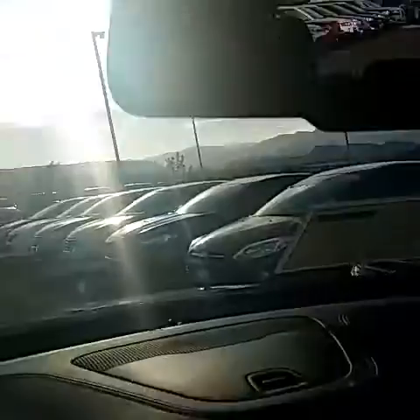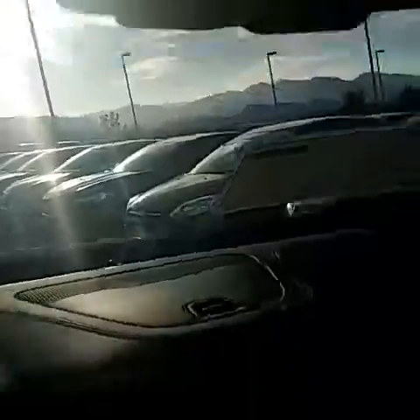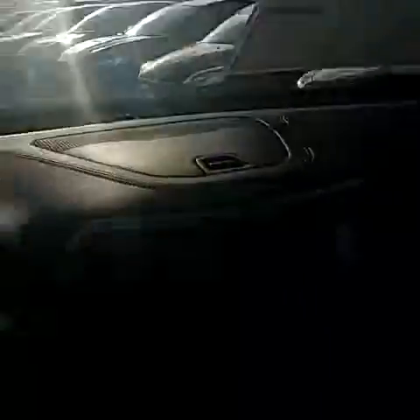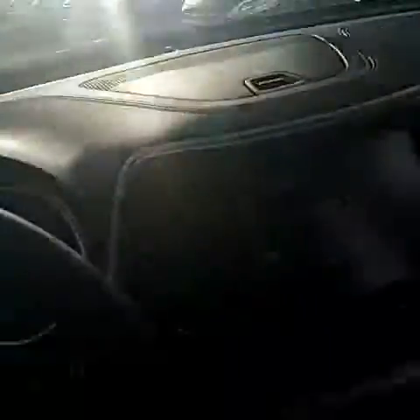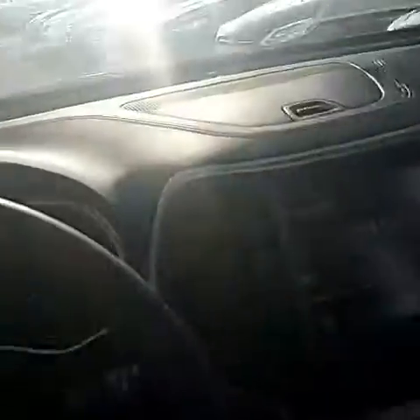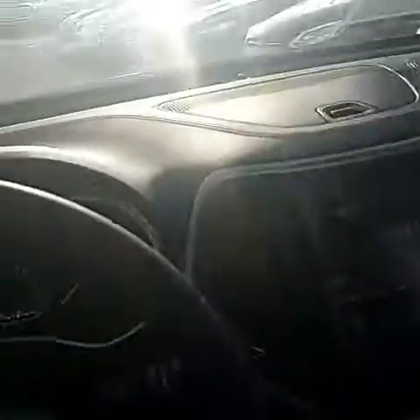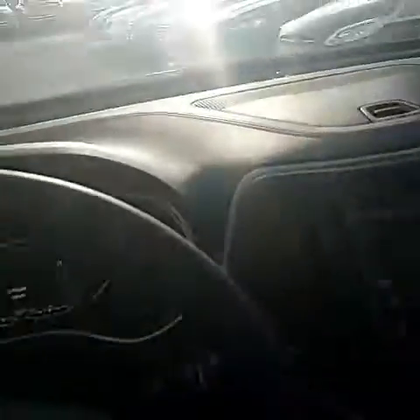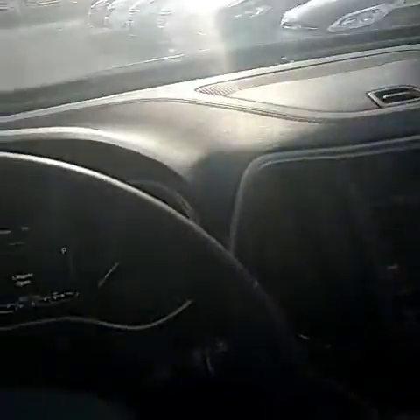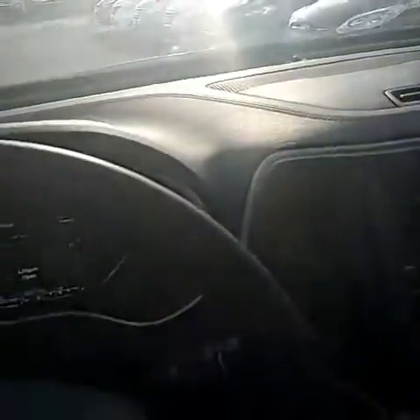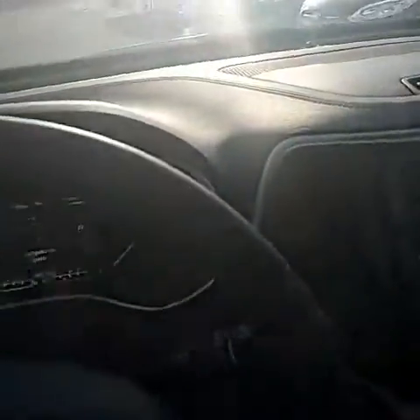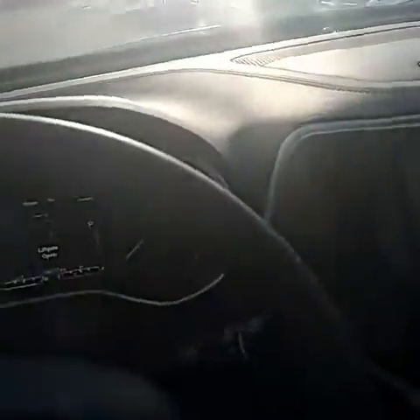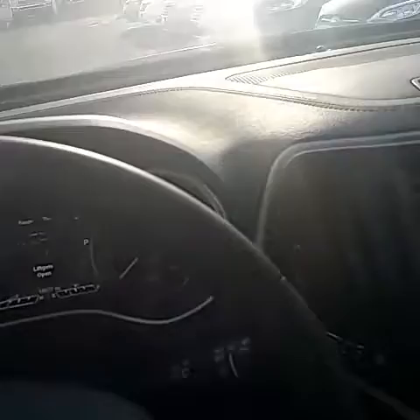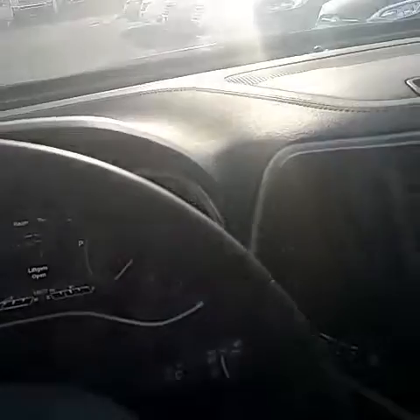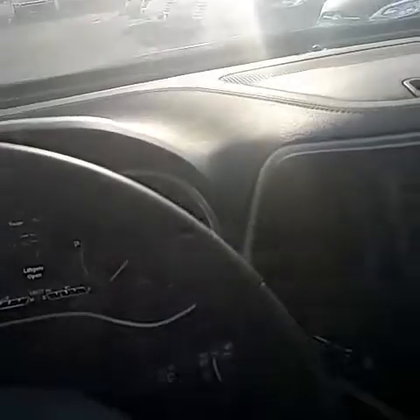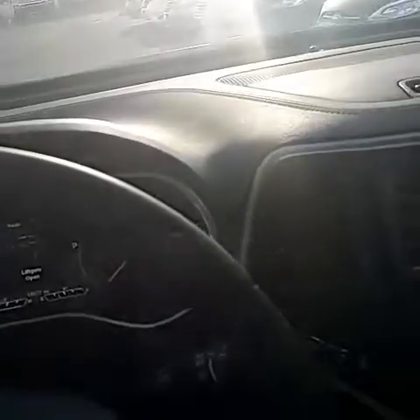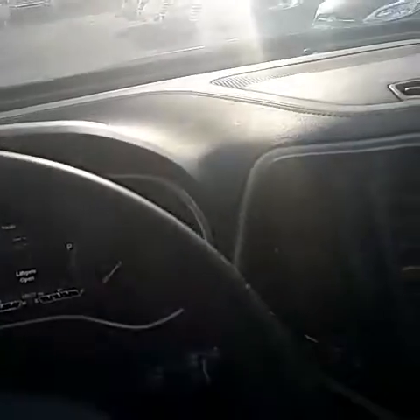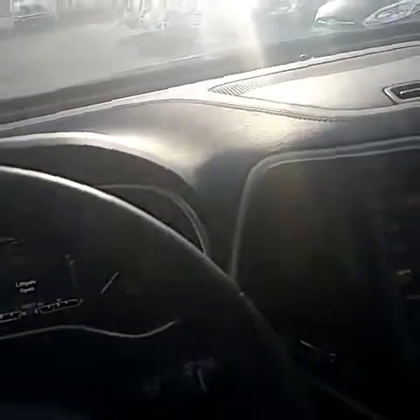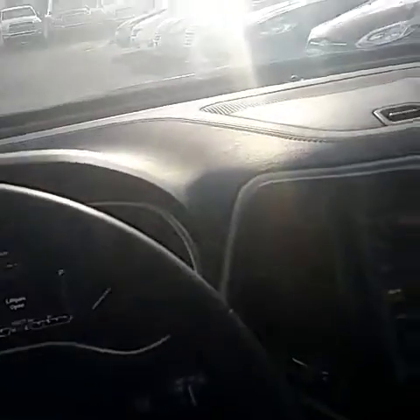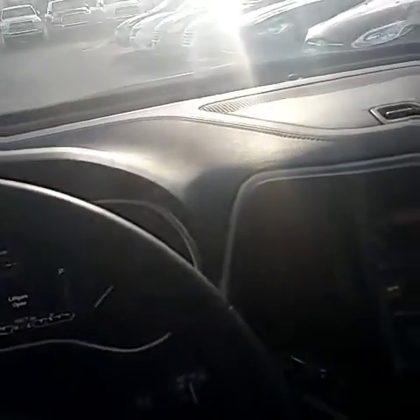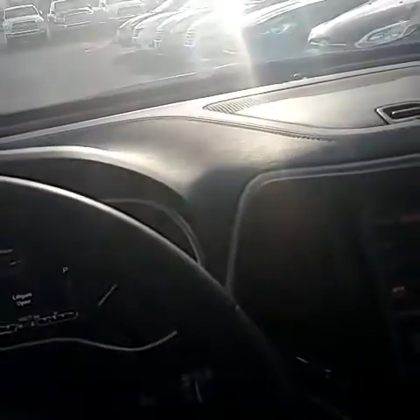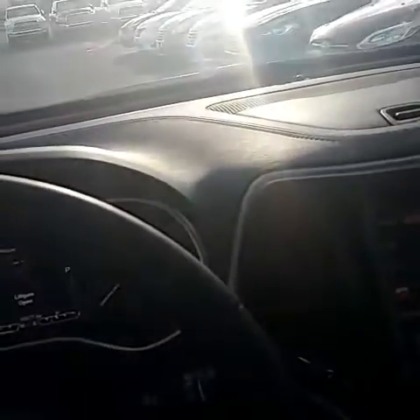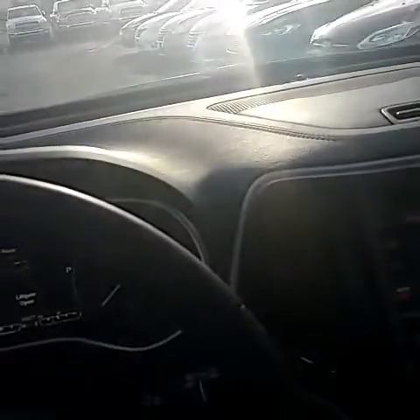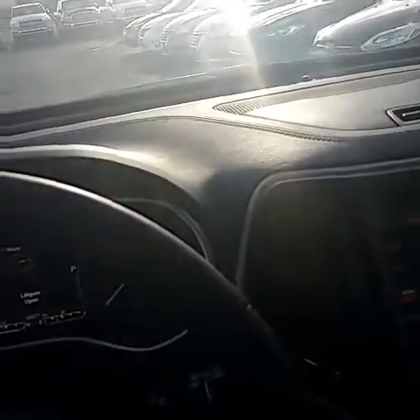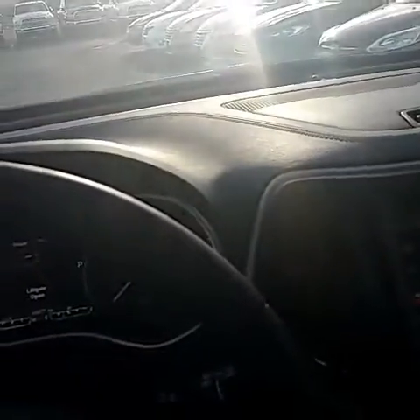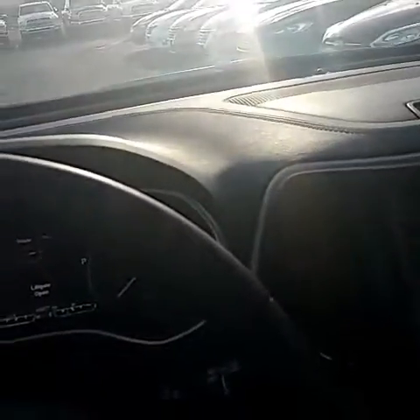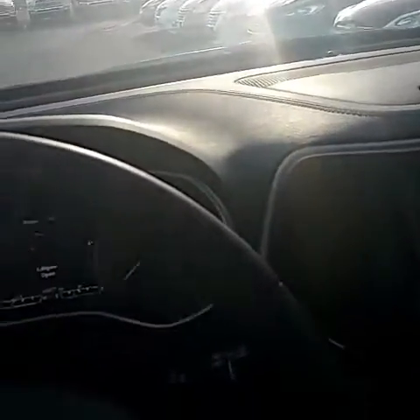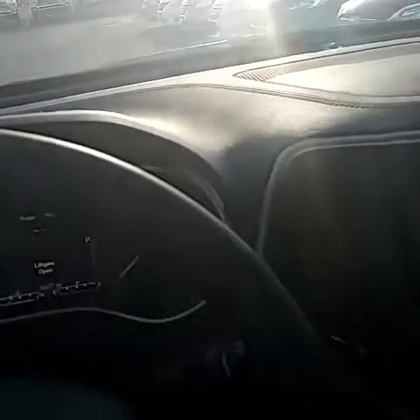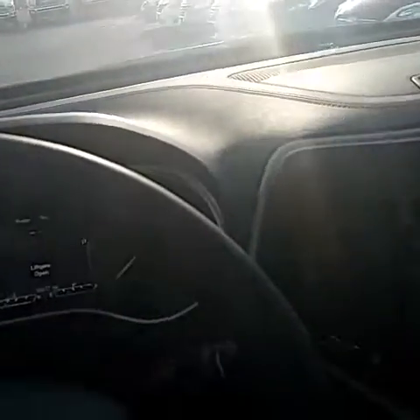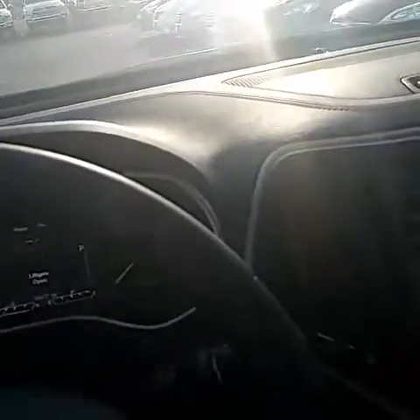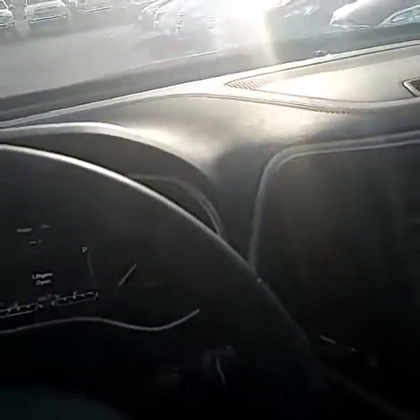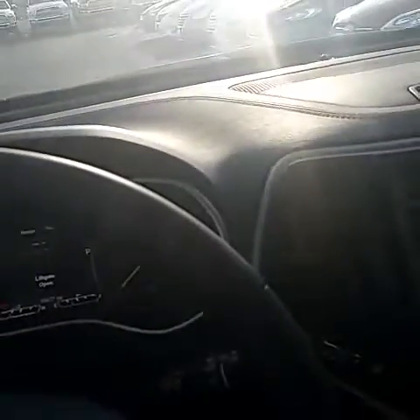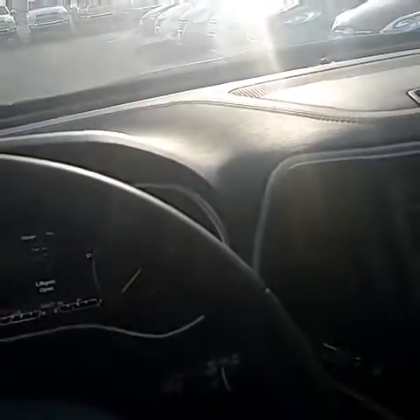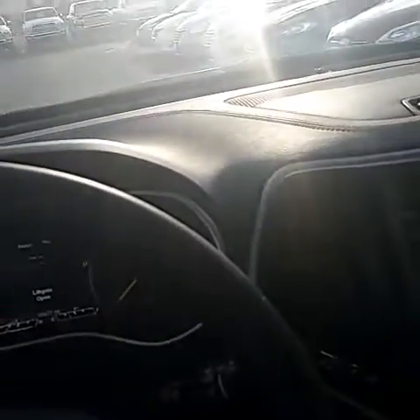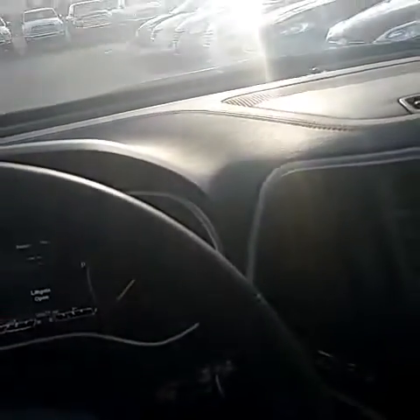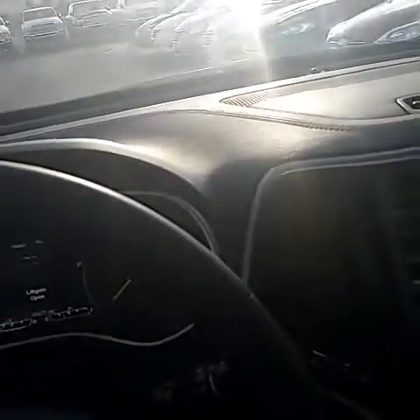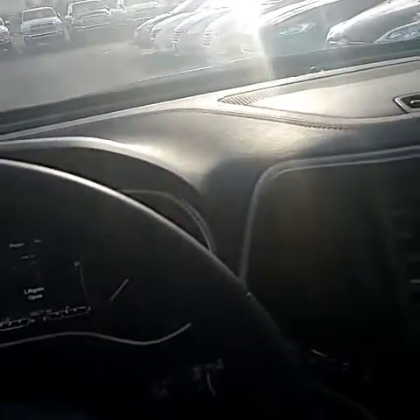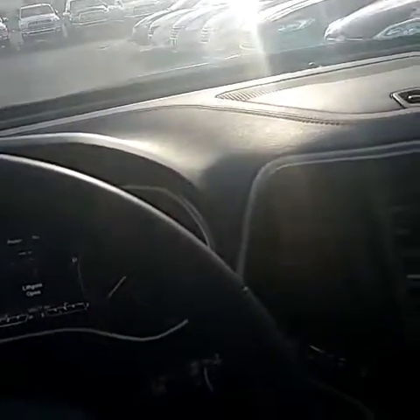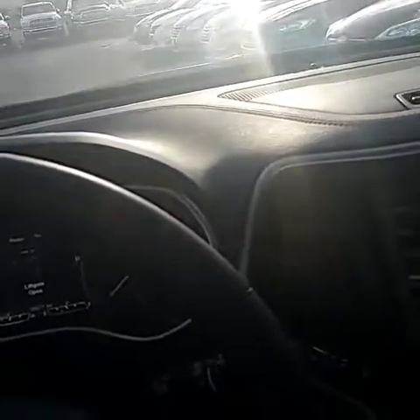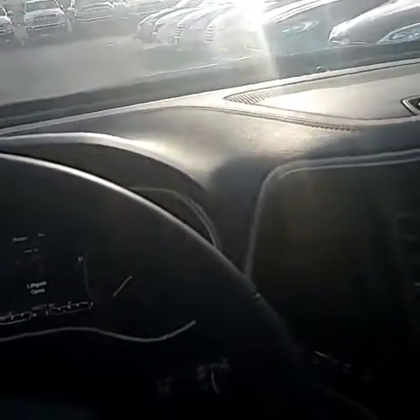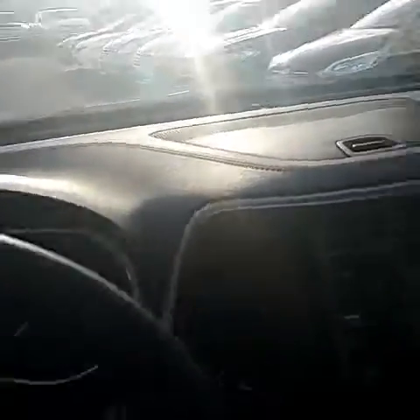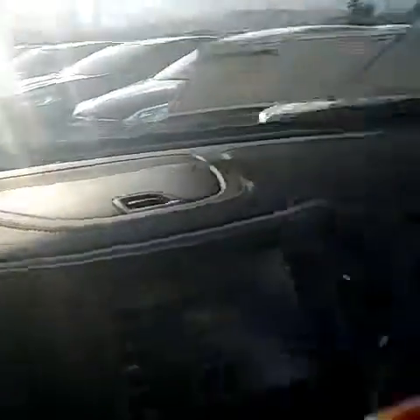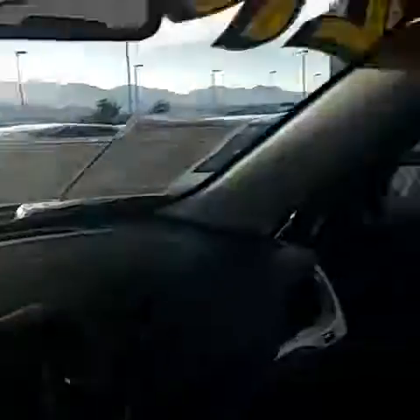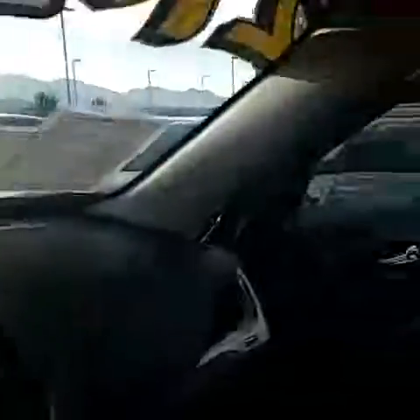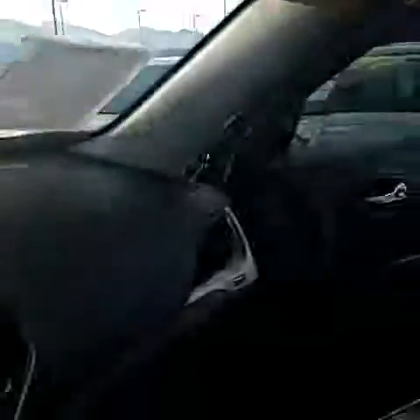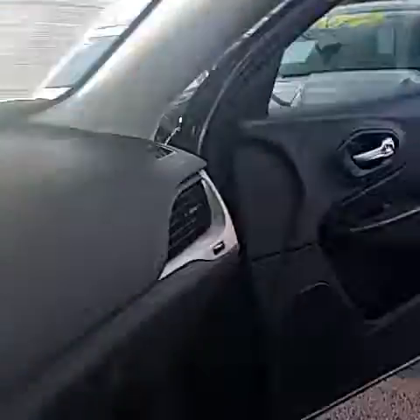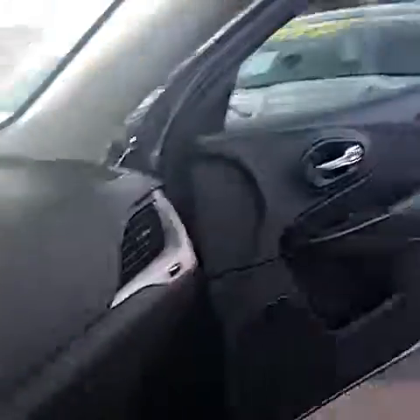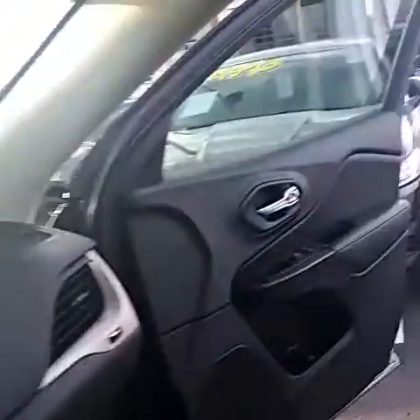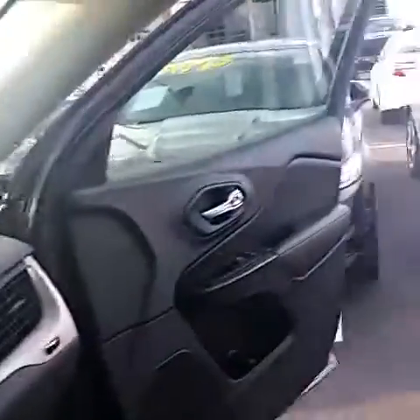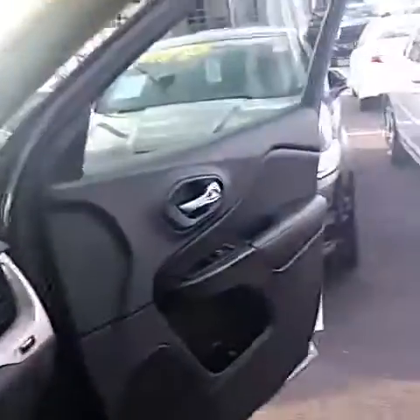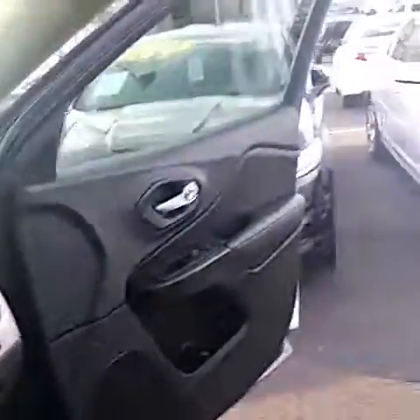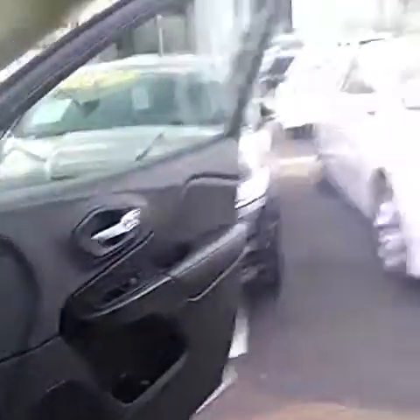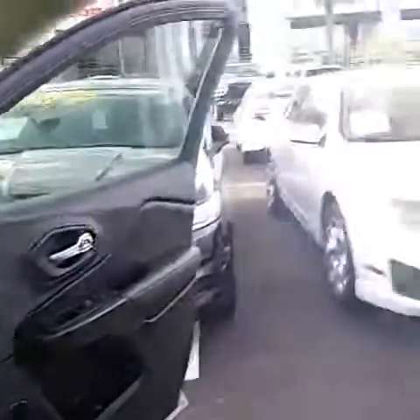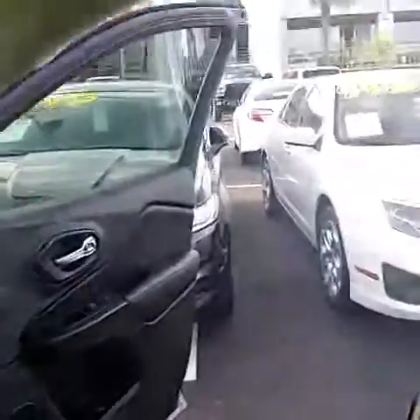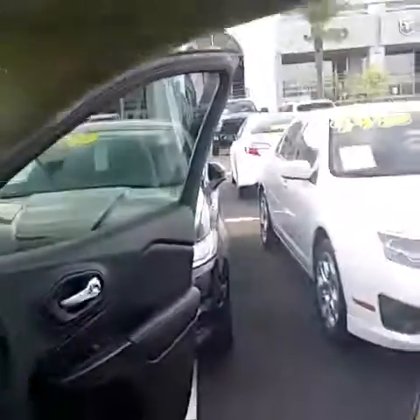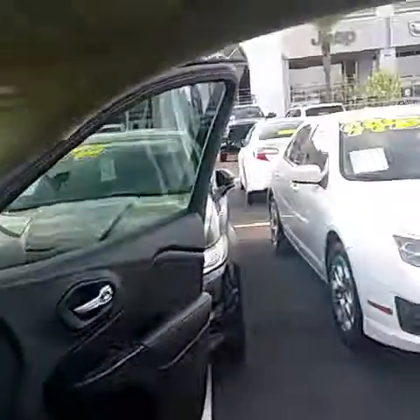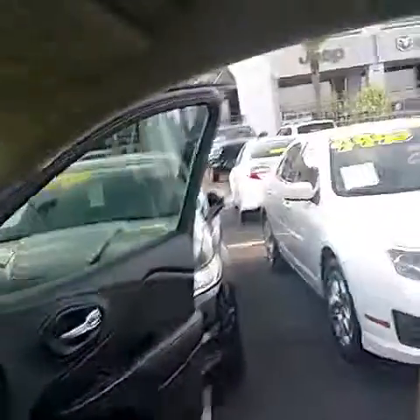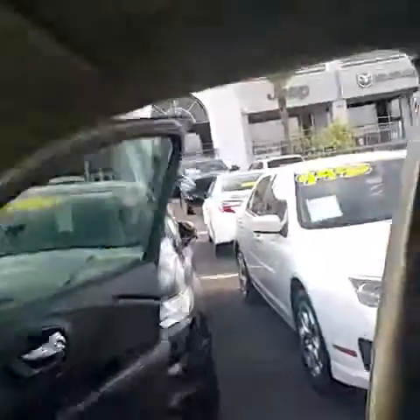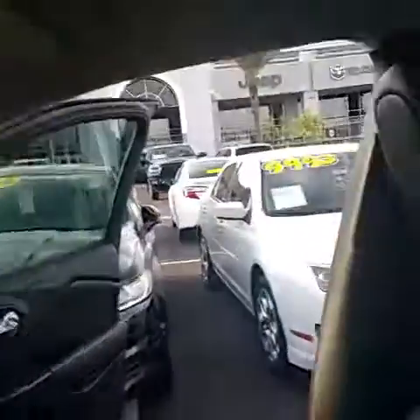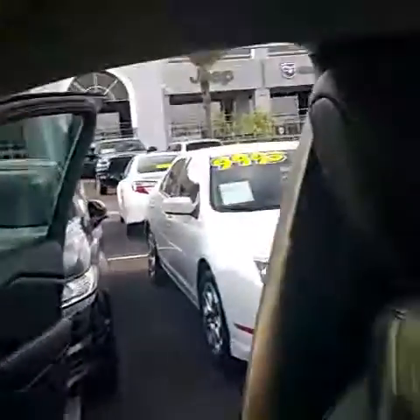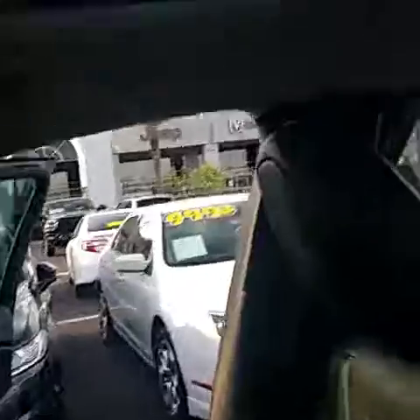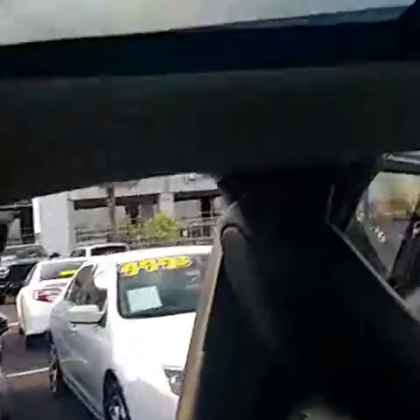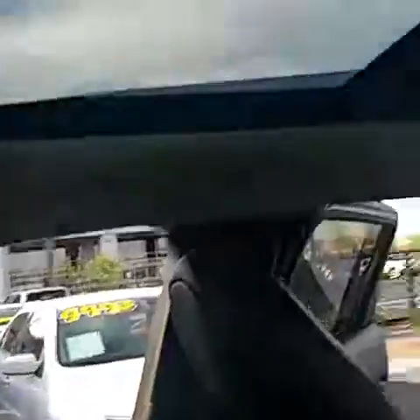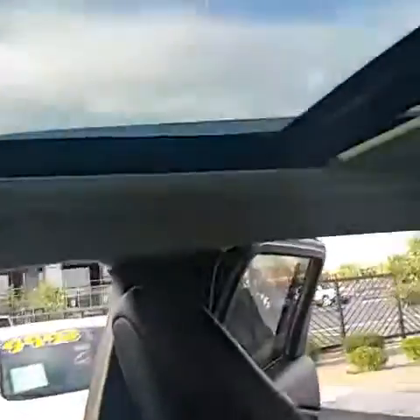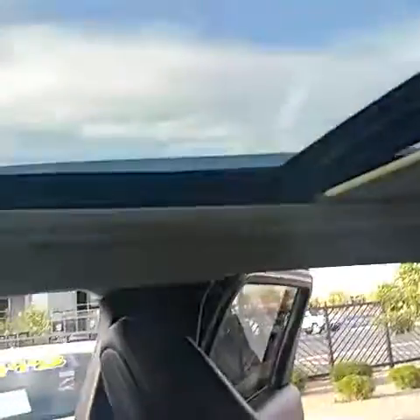Panoramic sunroof — one of my favorite features. Let's look at the panoramic sunroof.